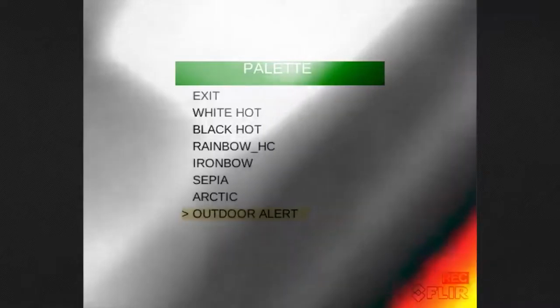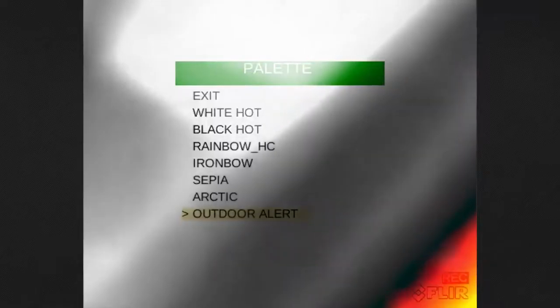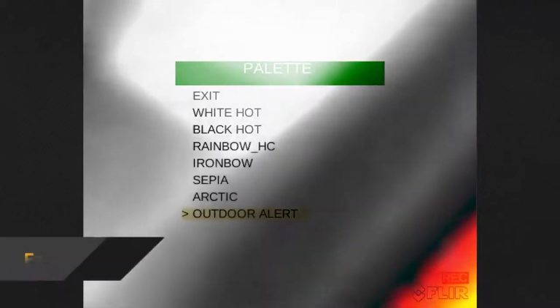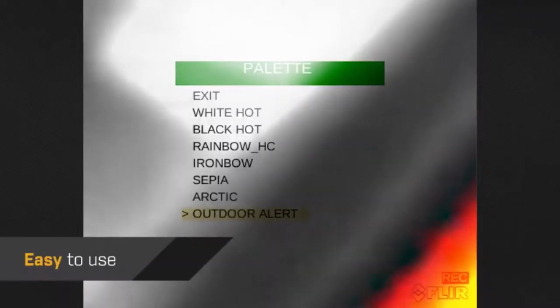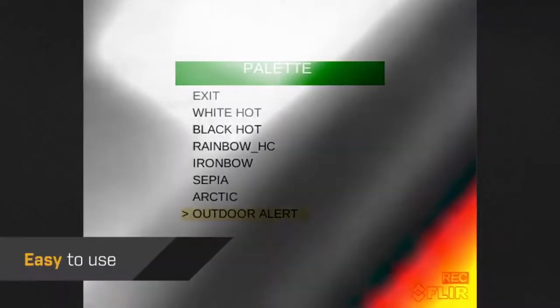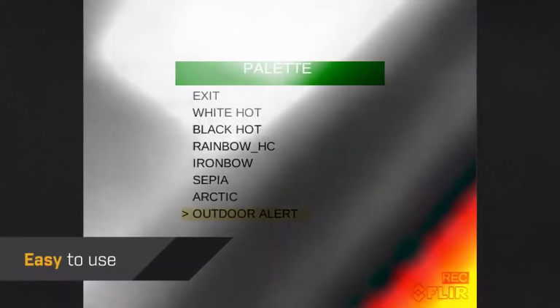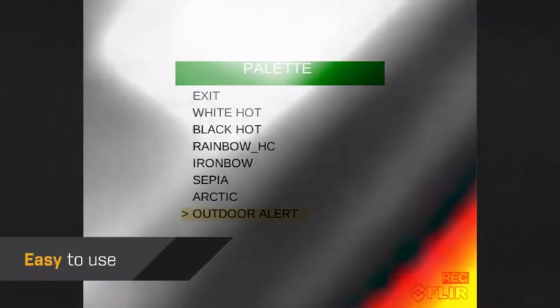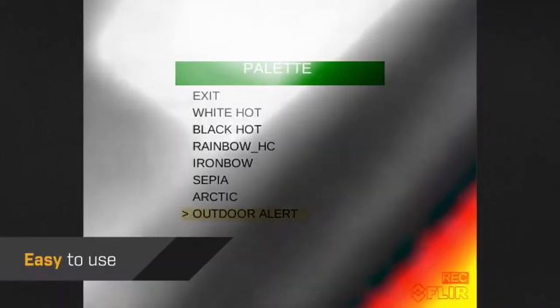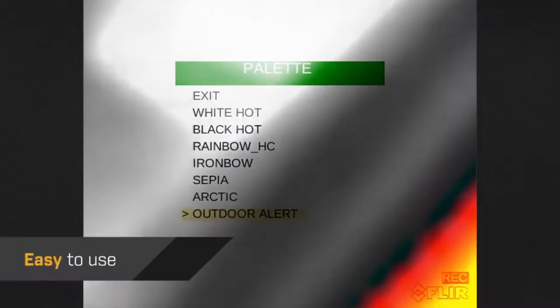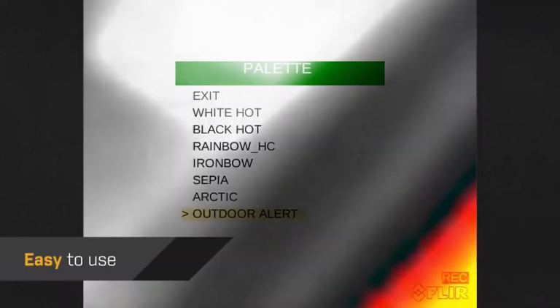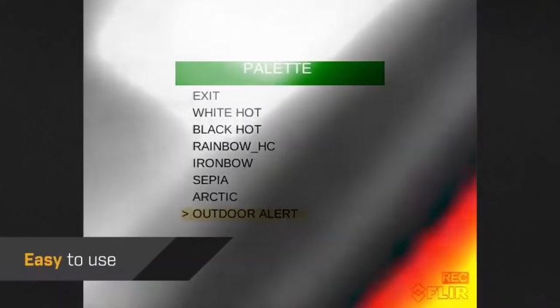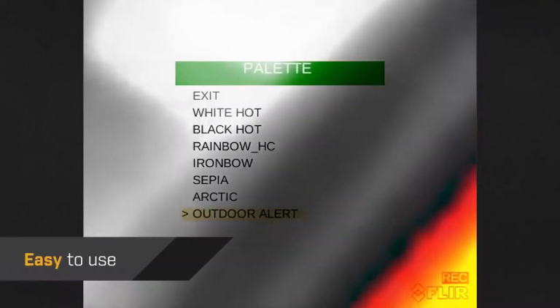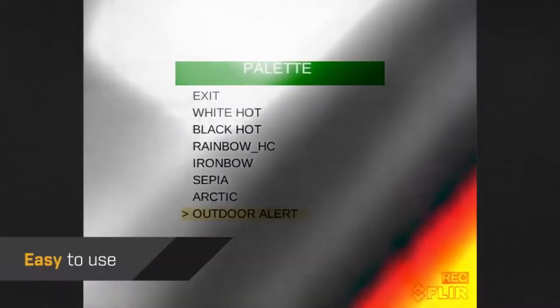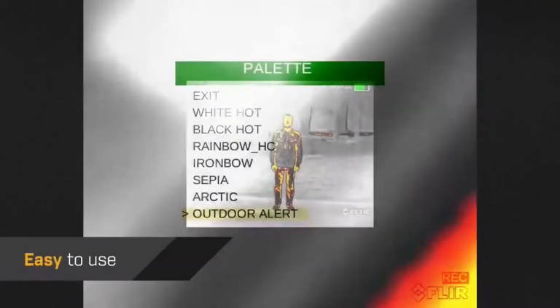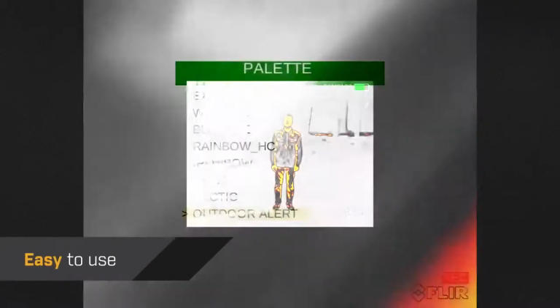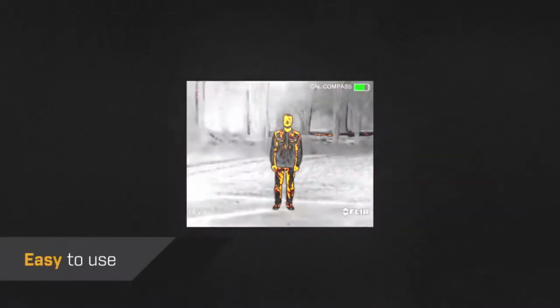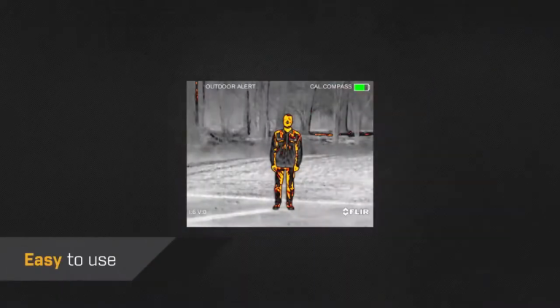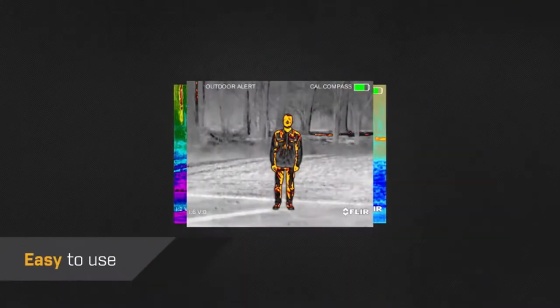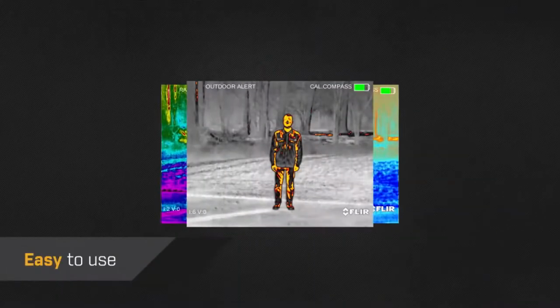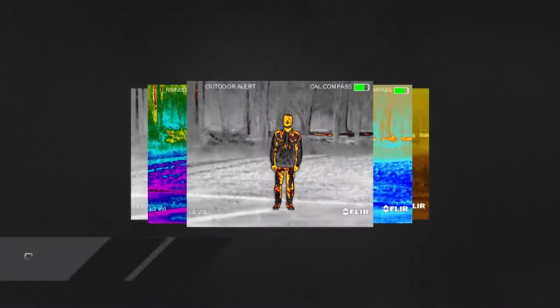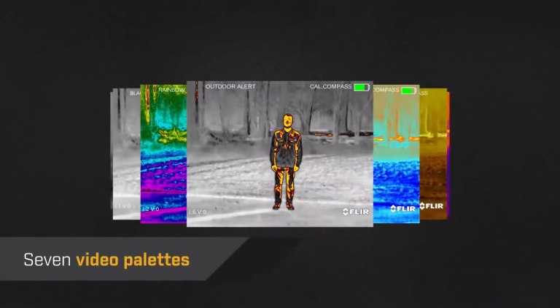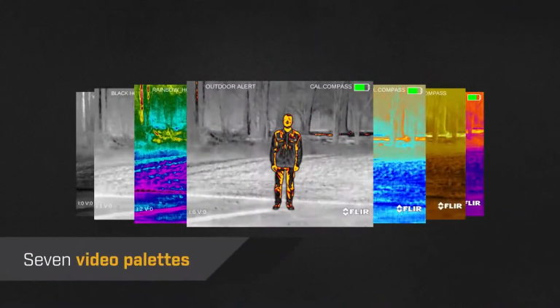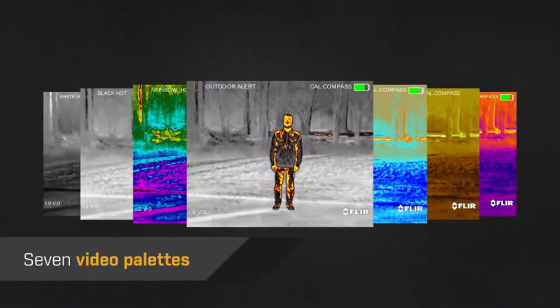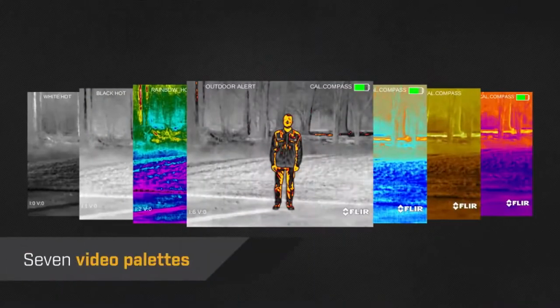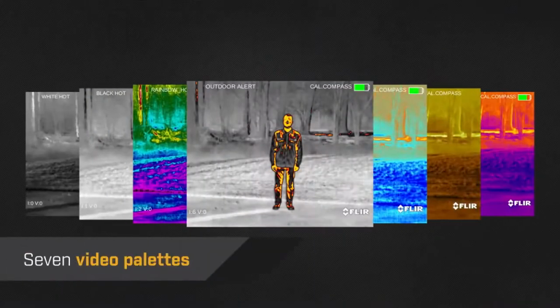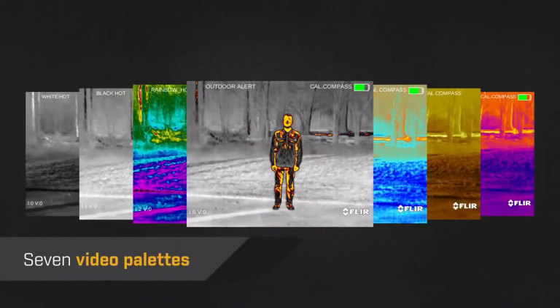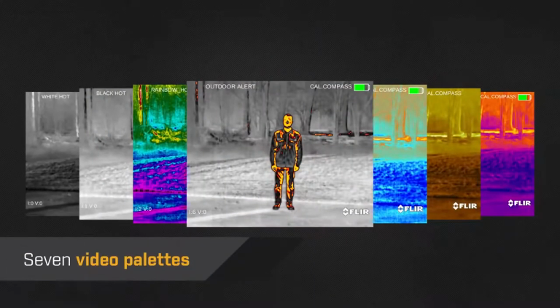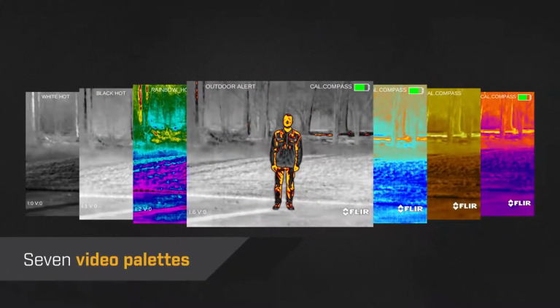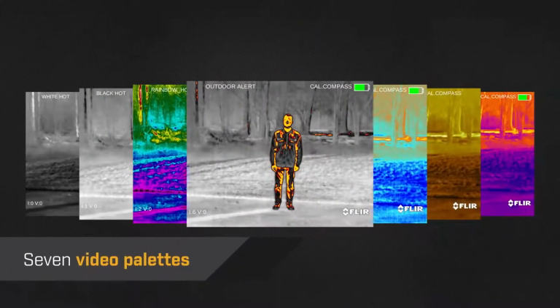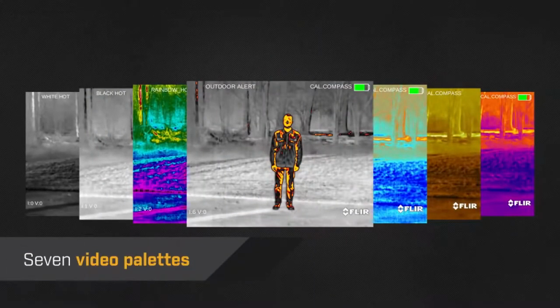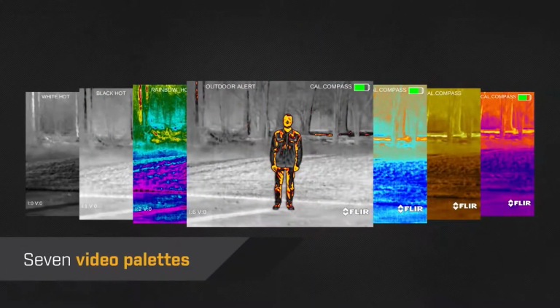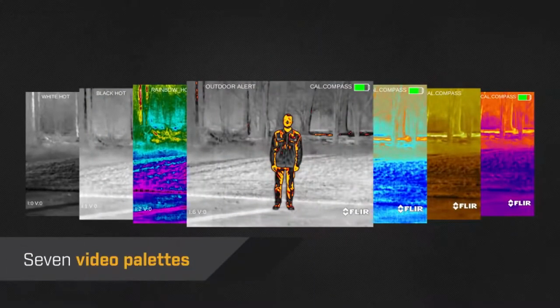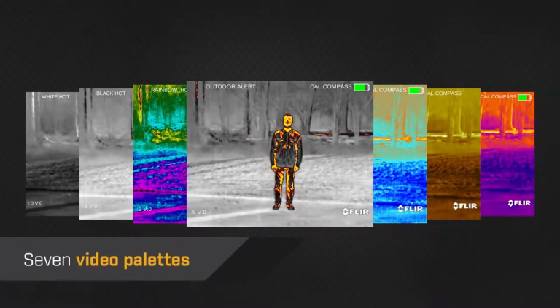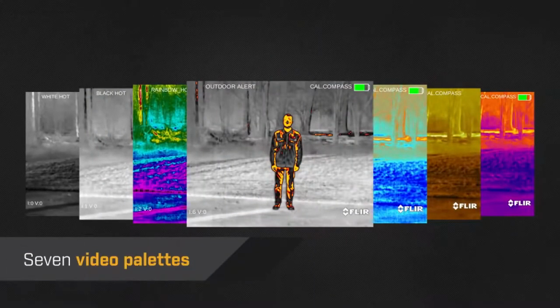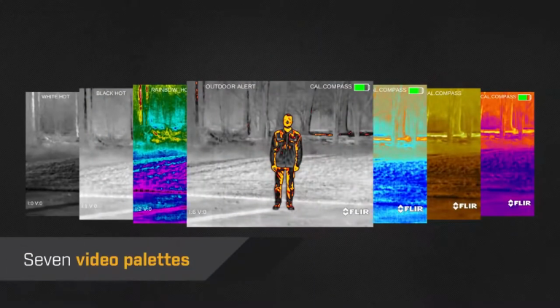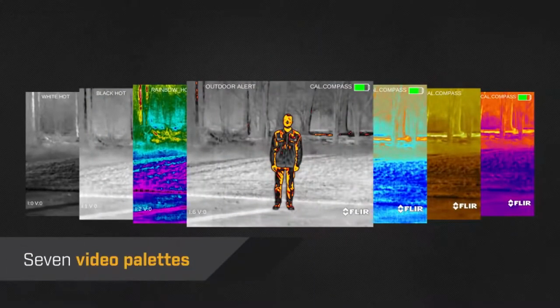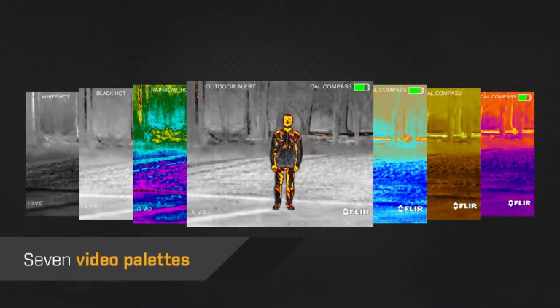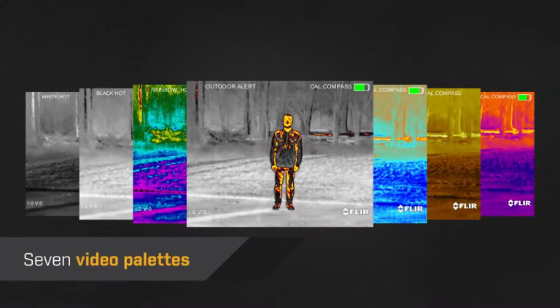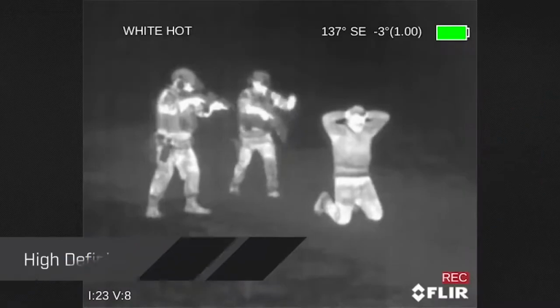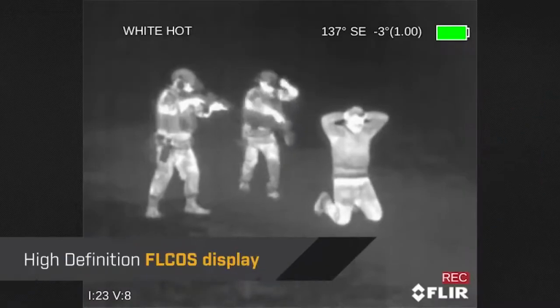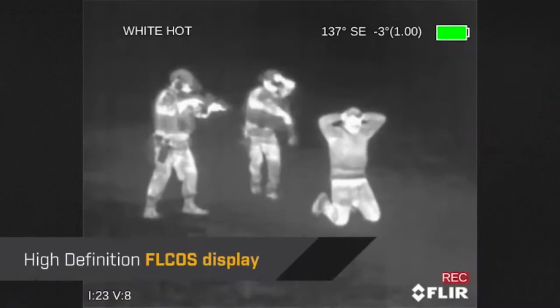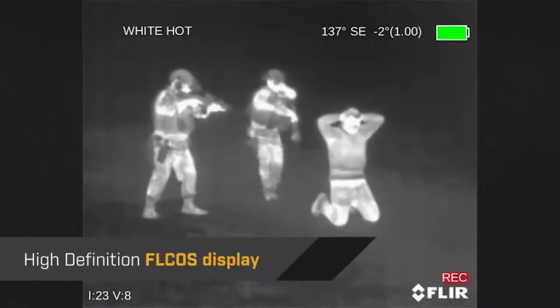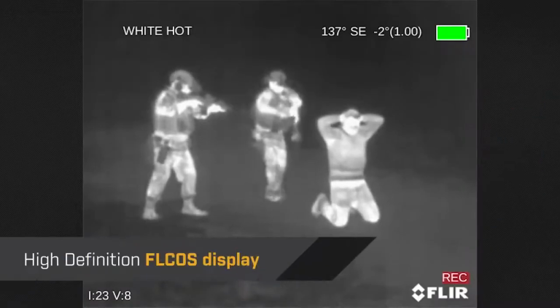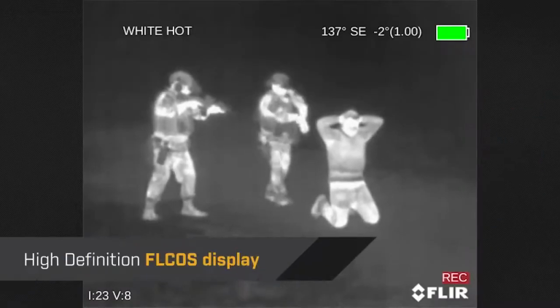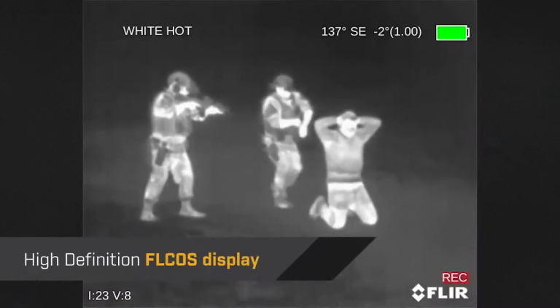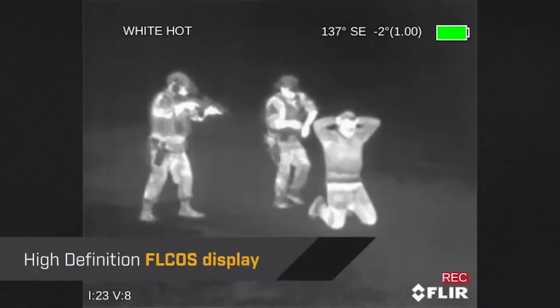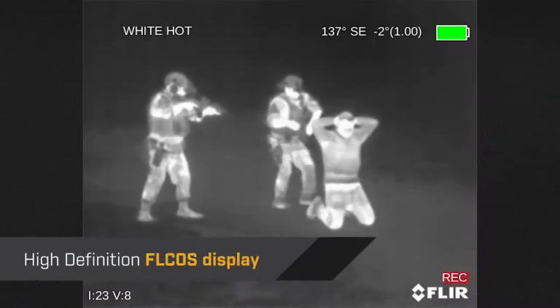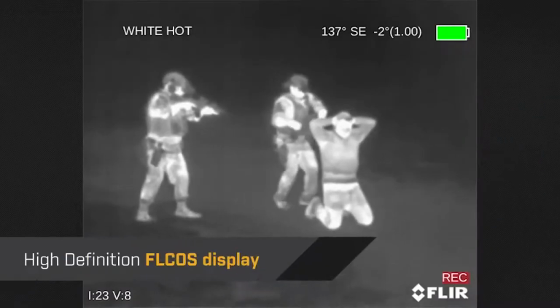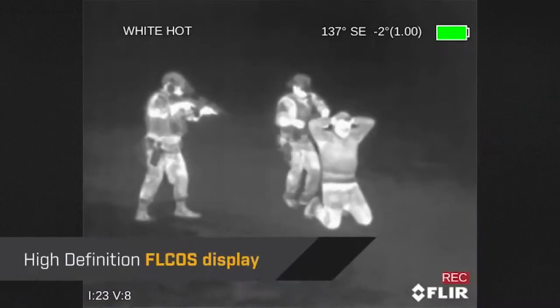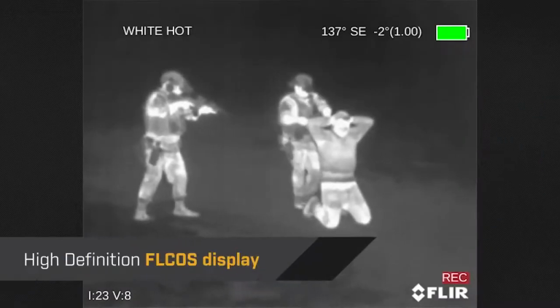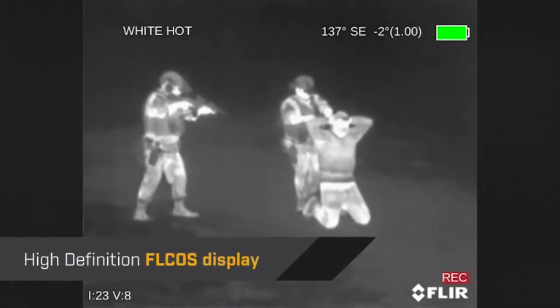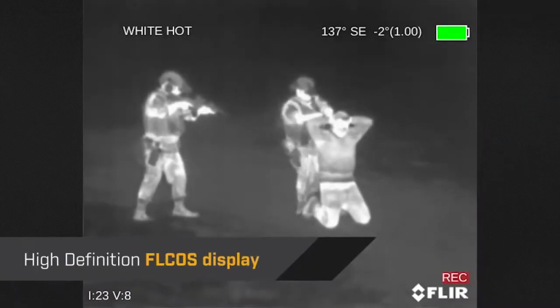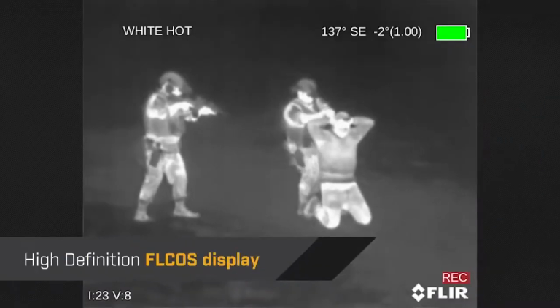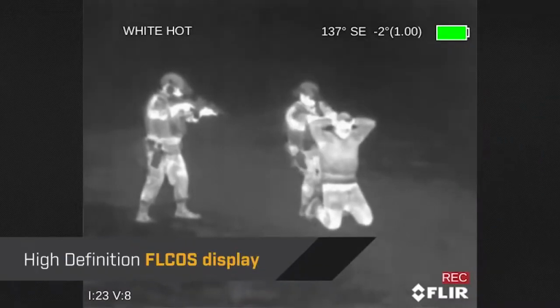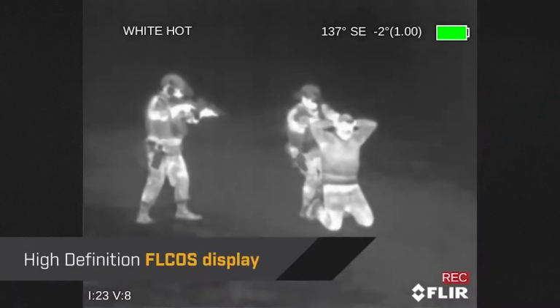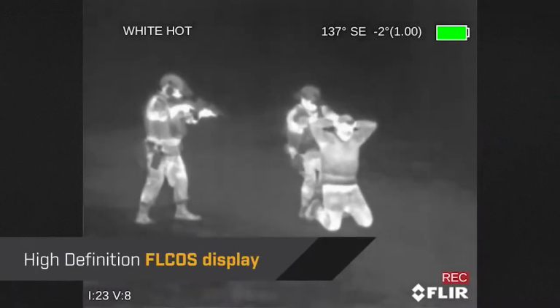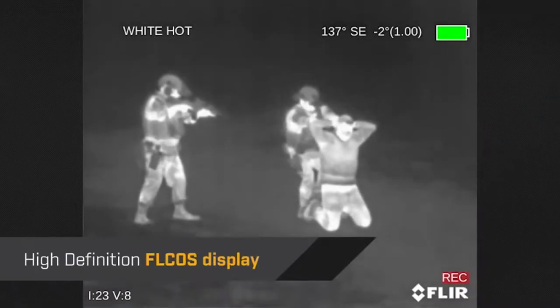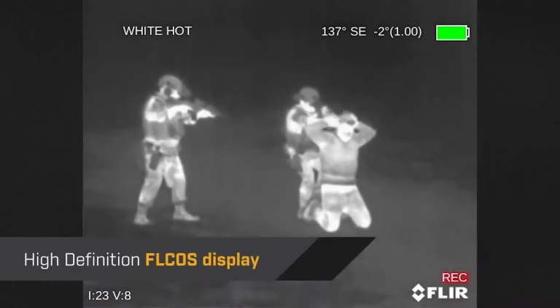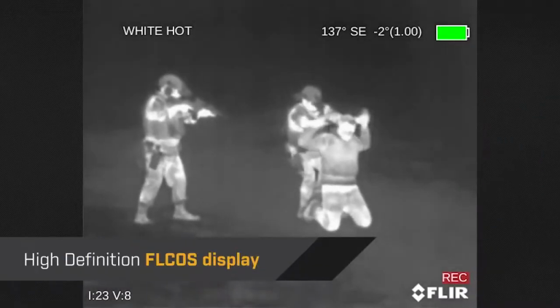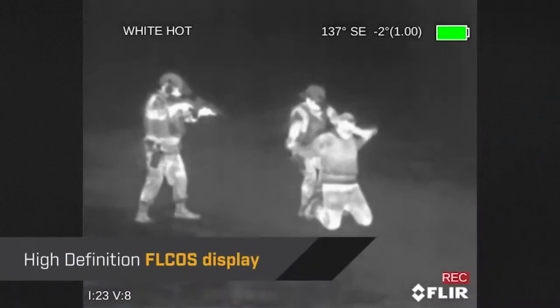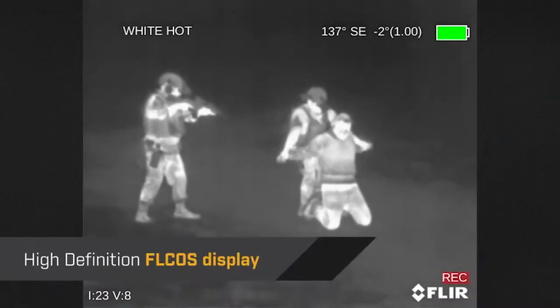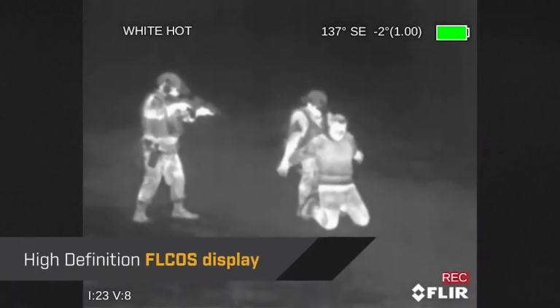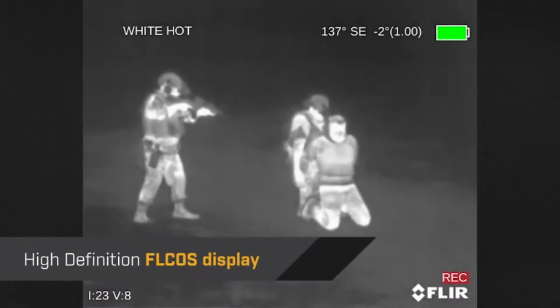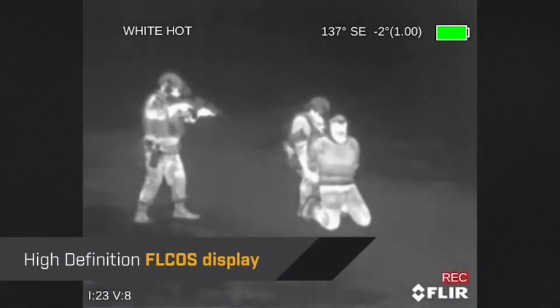The menu is easy to use. You have a choice of seven different video palettes, and the image looks crisp on a high-definition display.